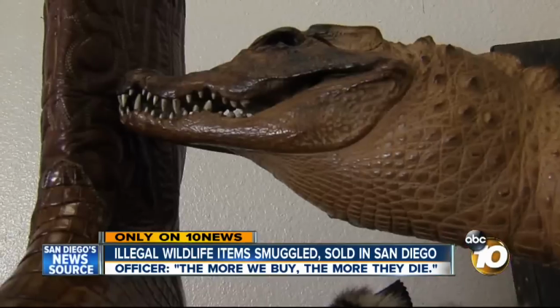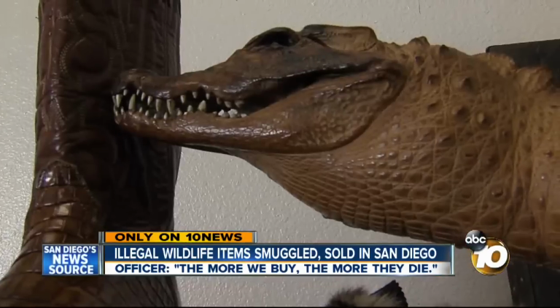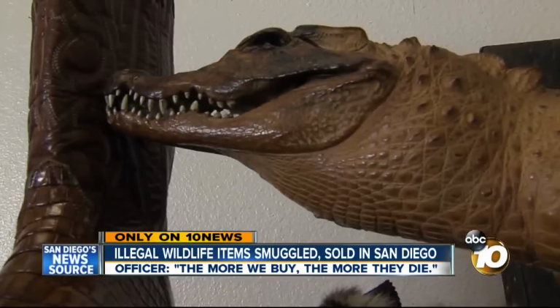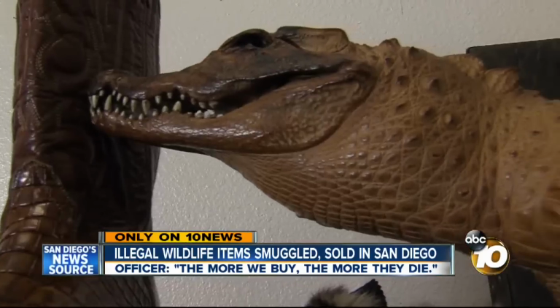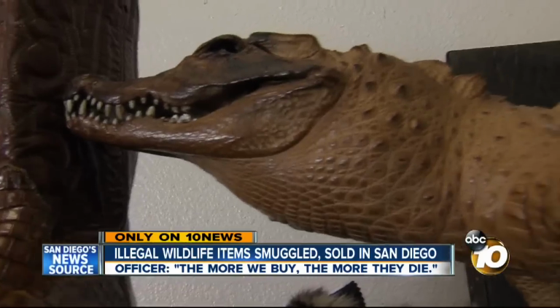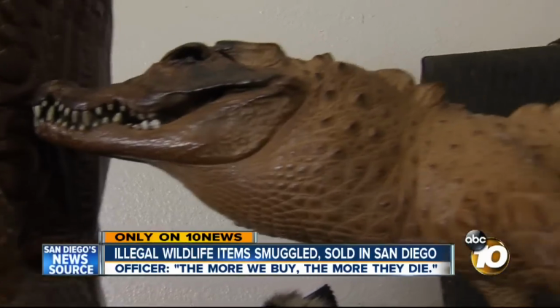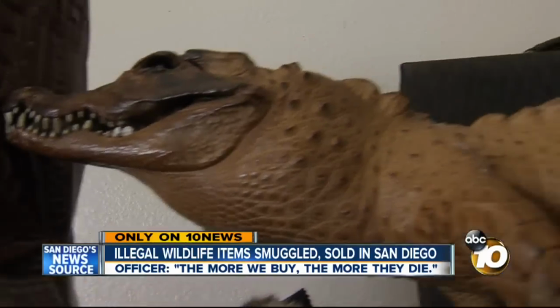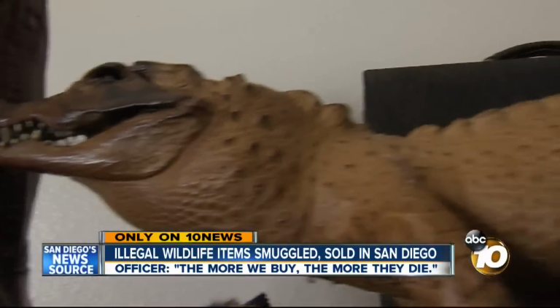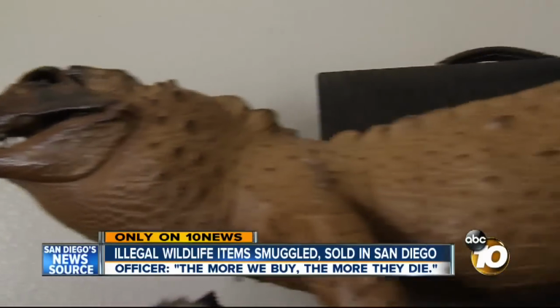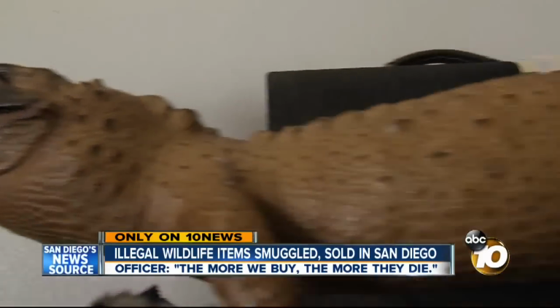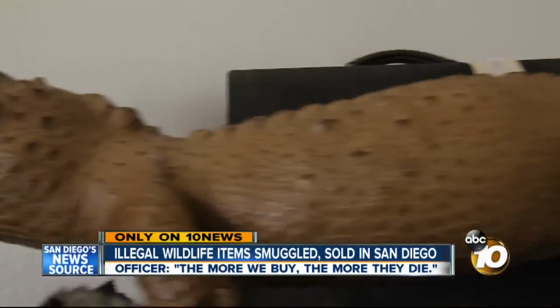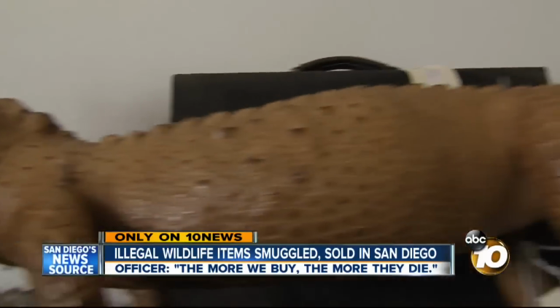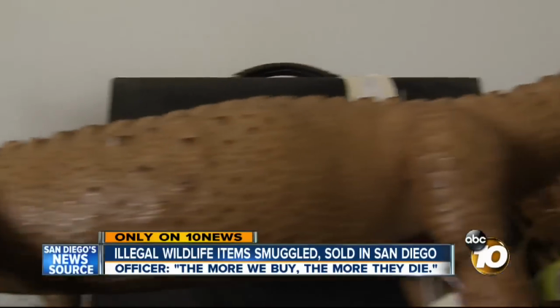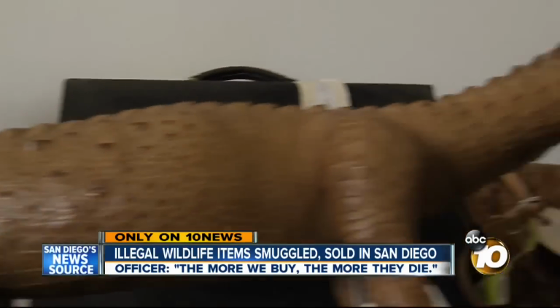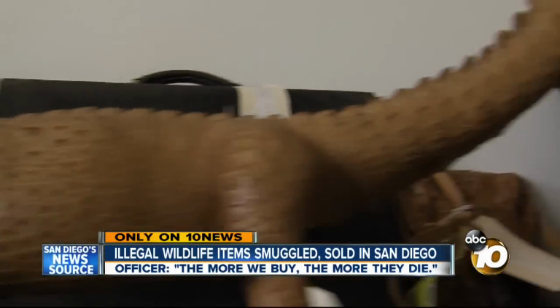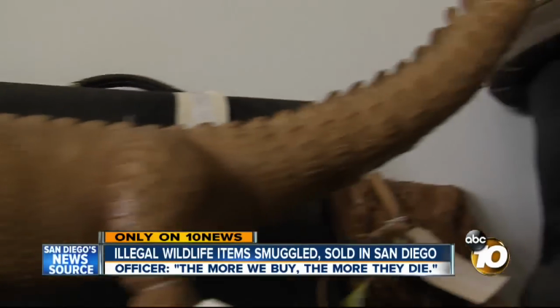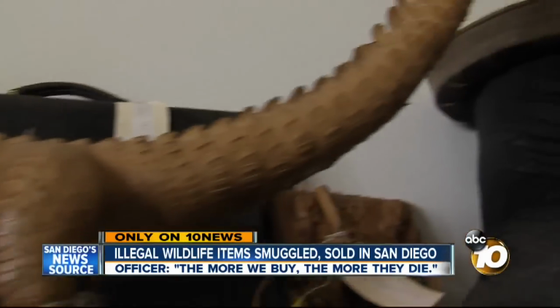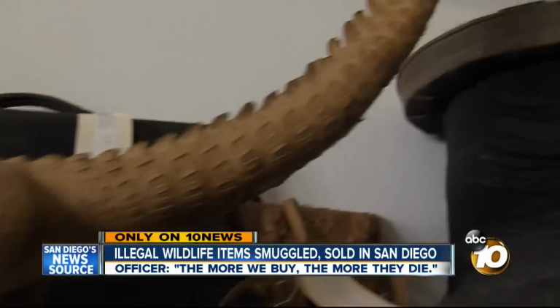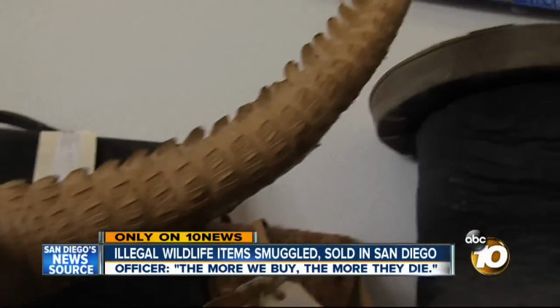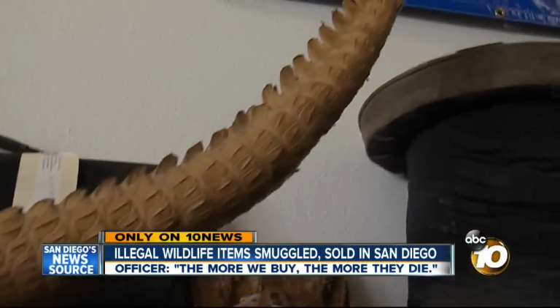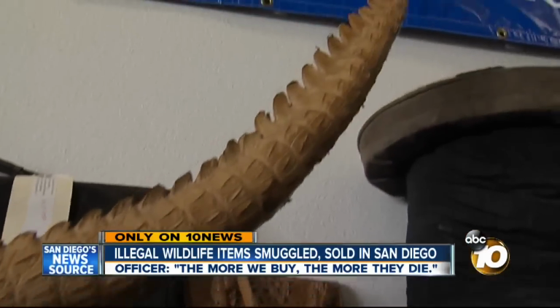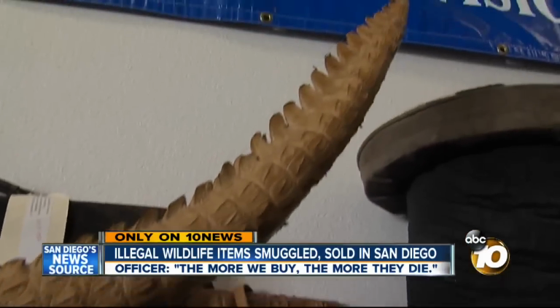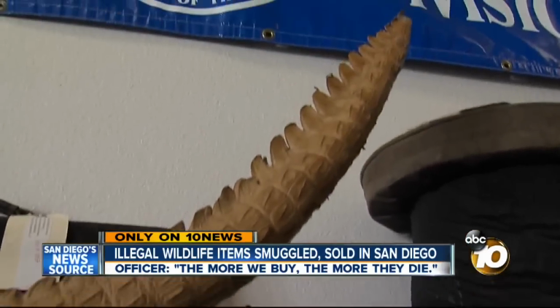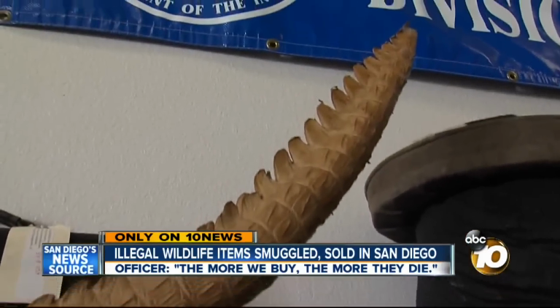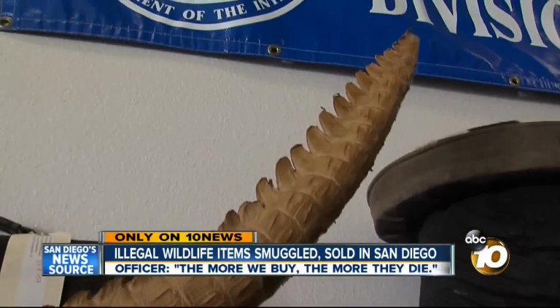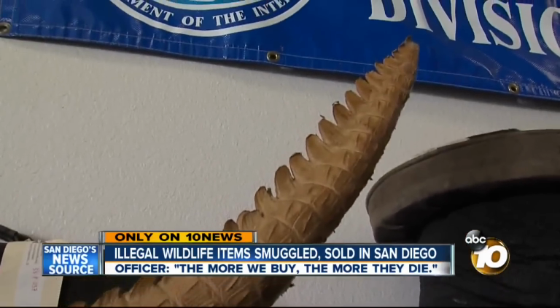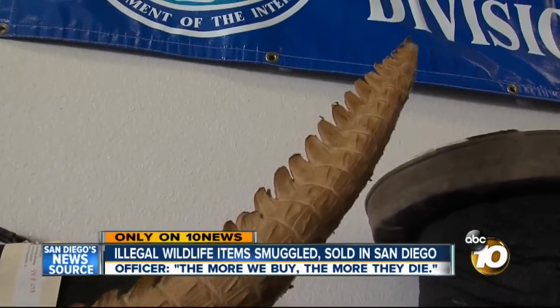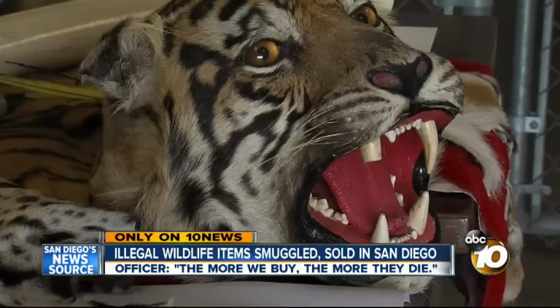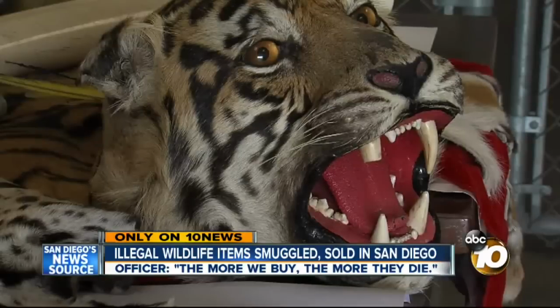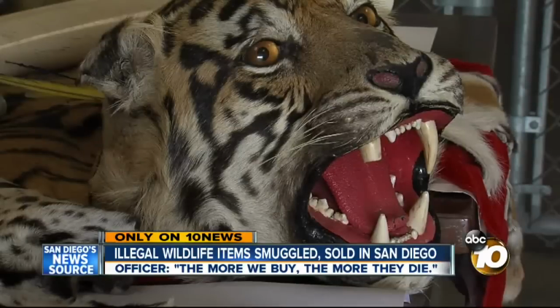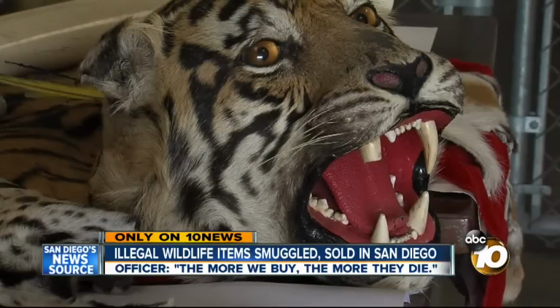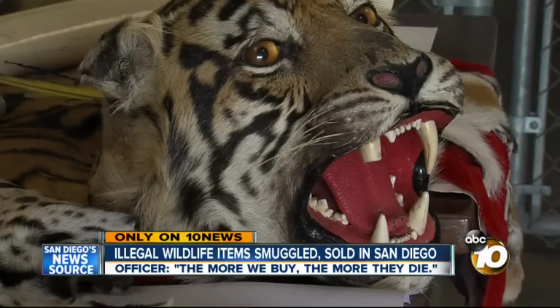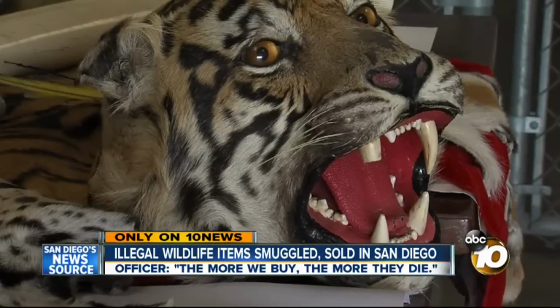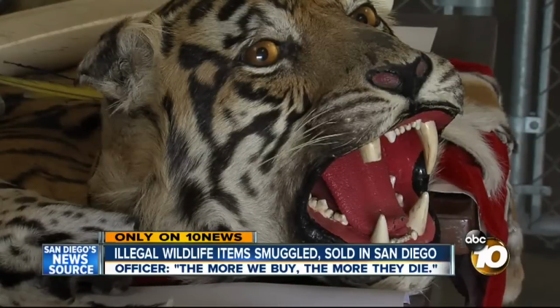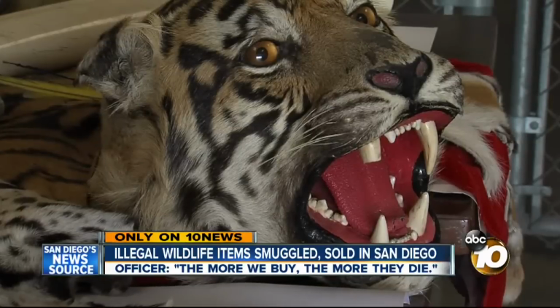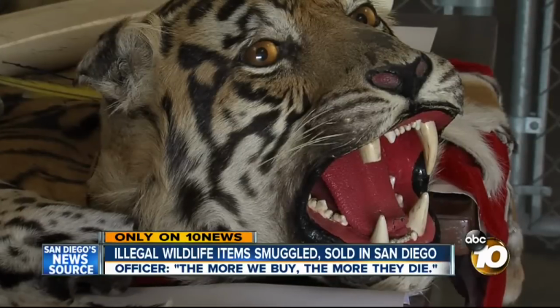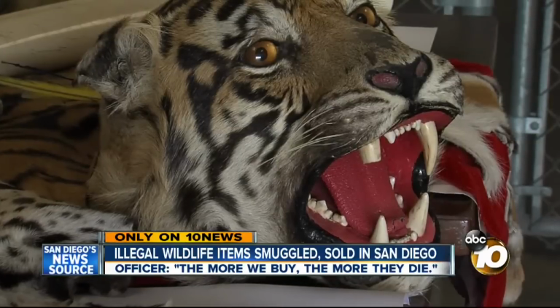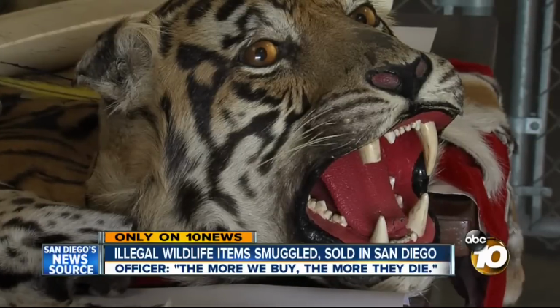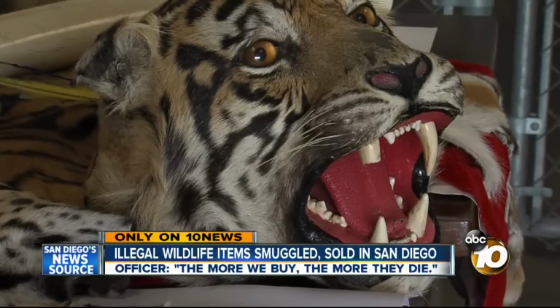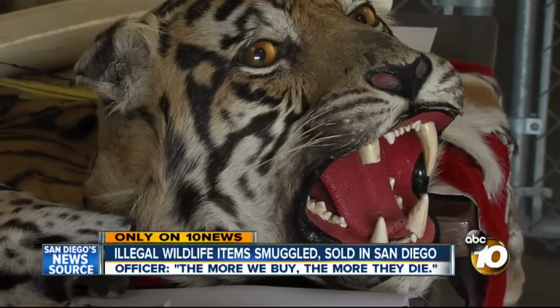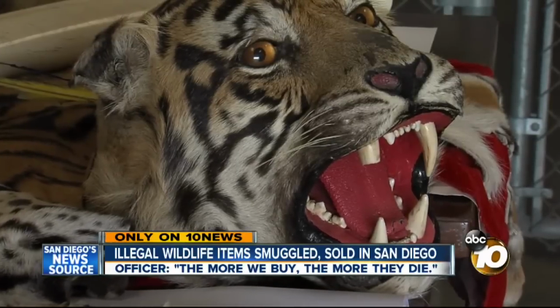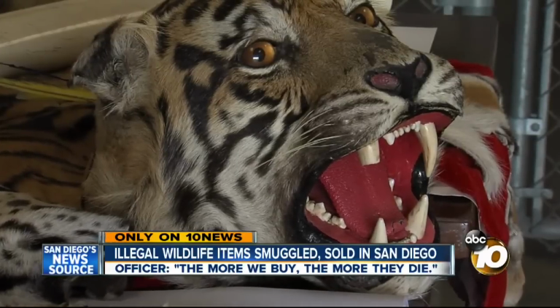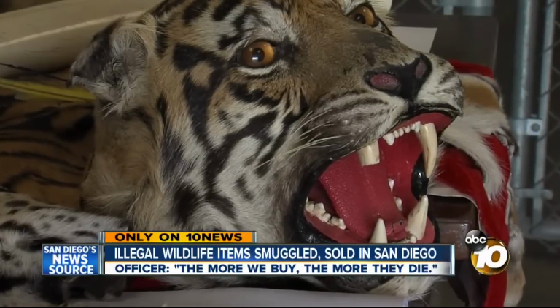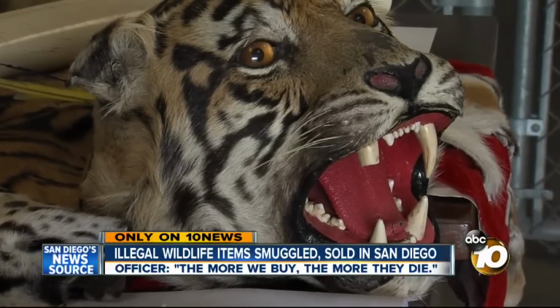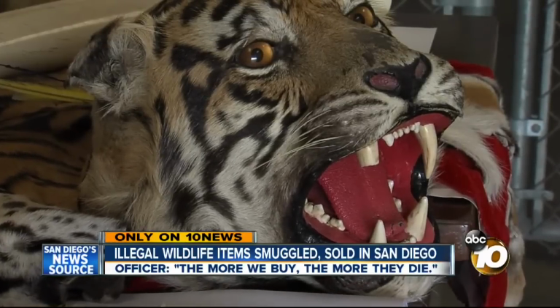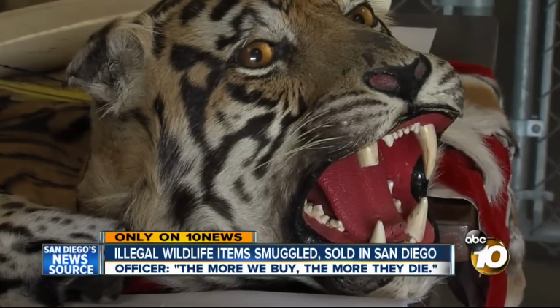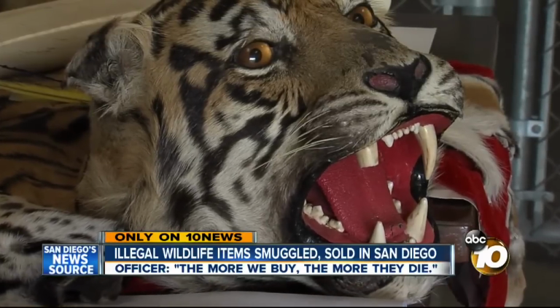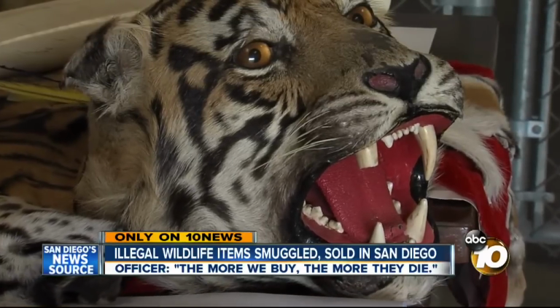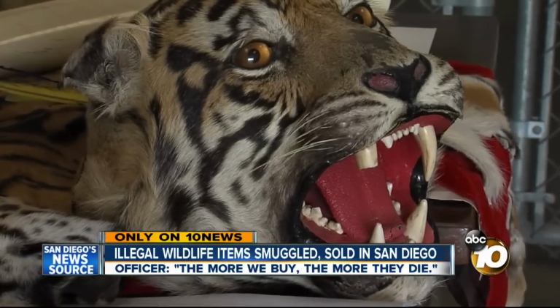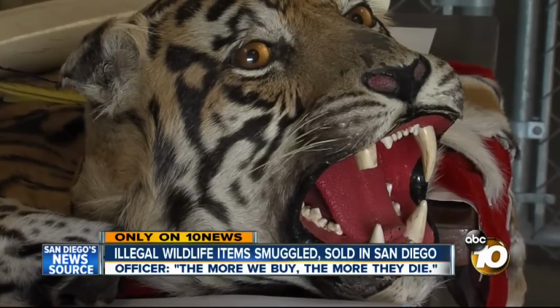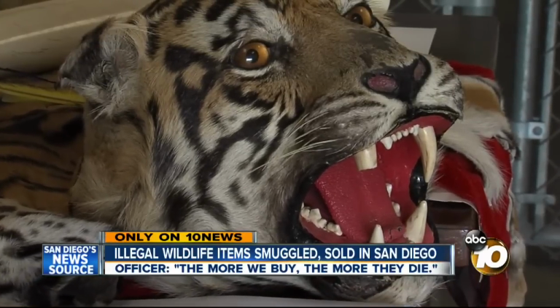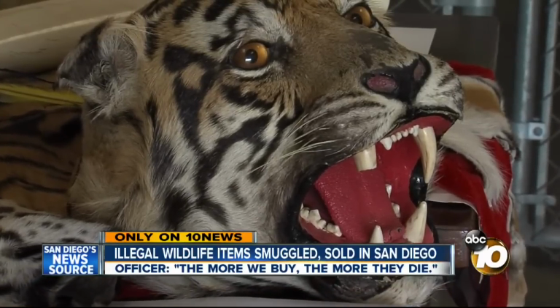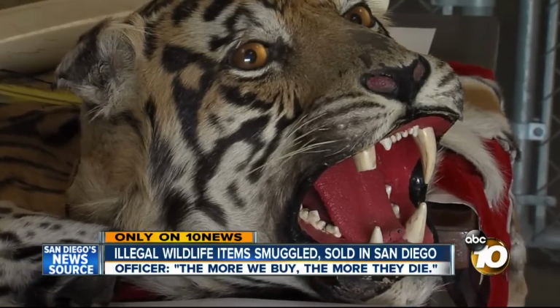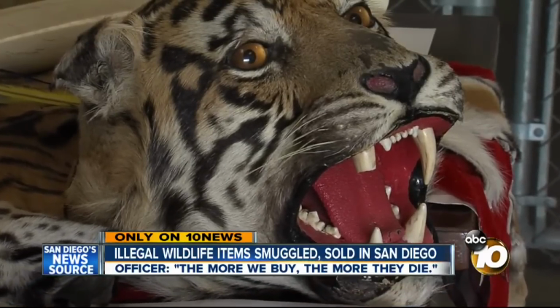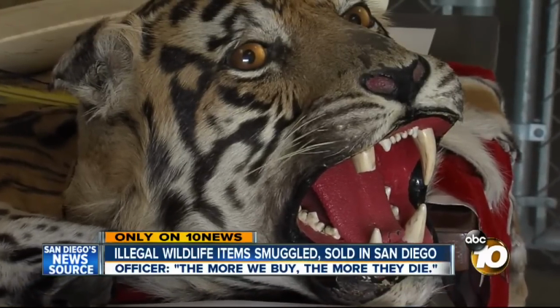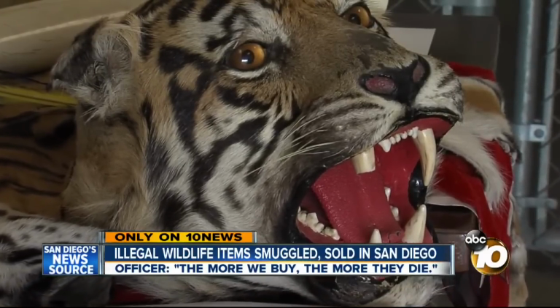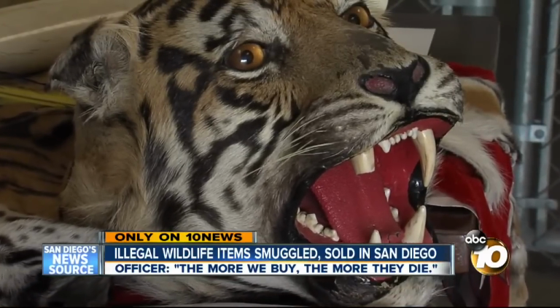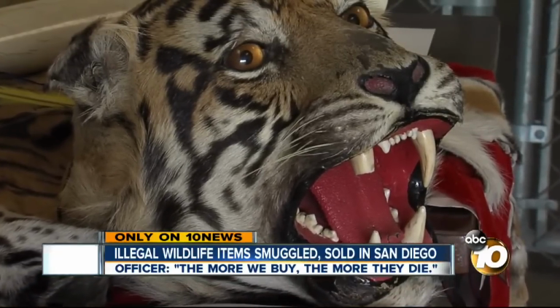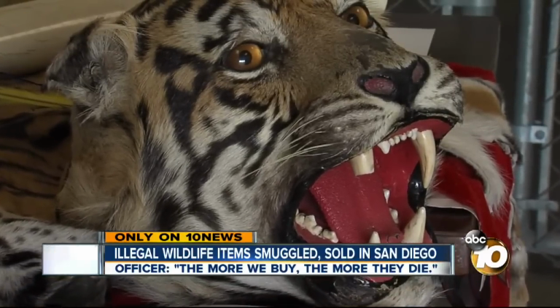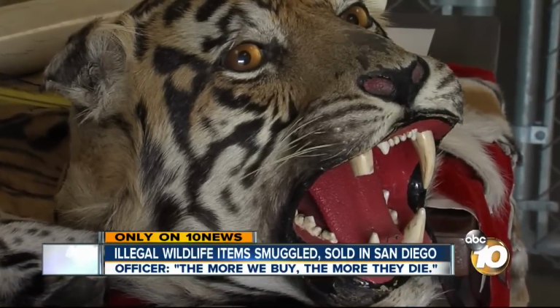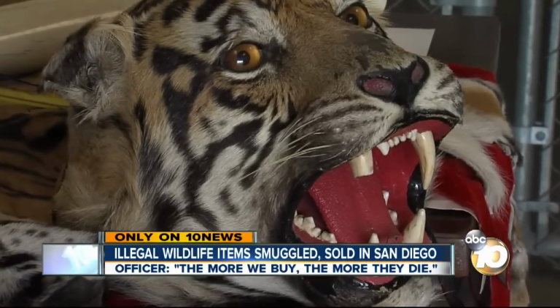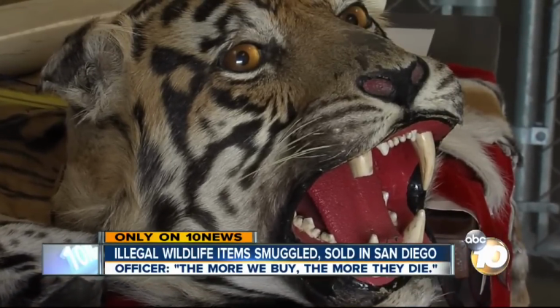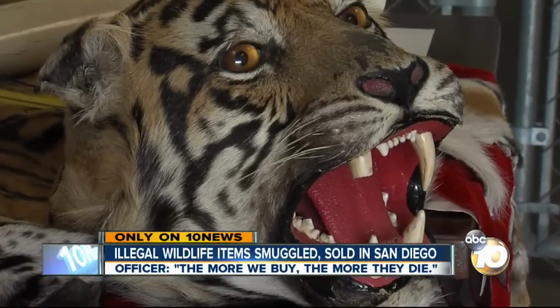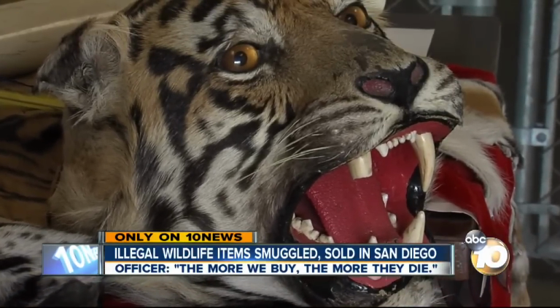The only way to stop it, he says, is to stop the demand. Basically what it amounts to is: the more we buy, the more we die.